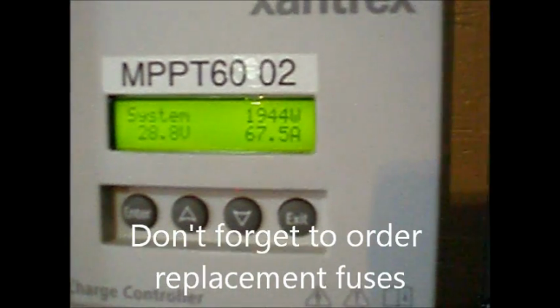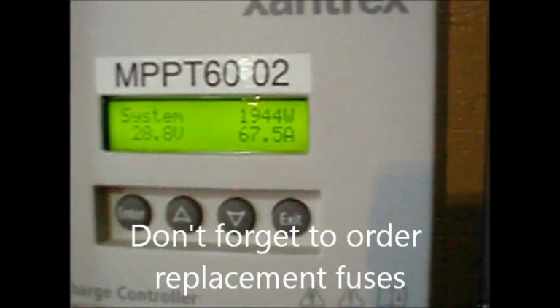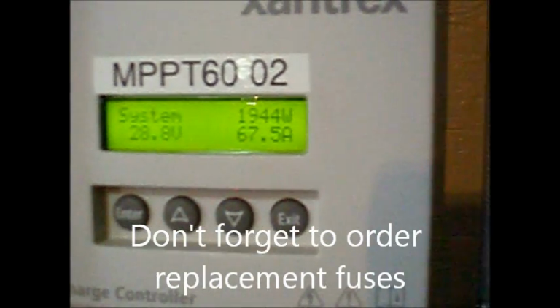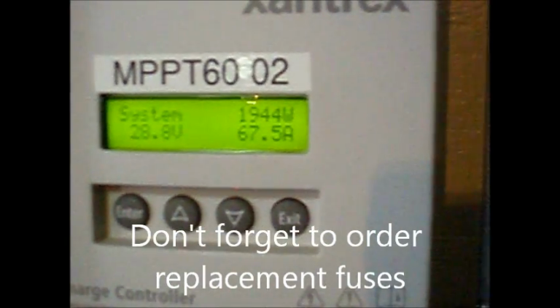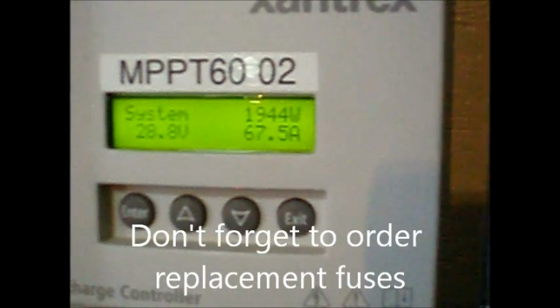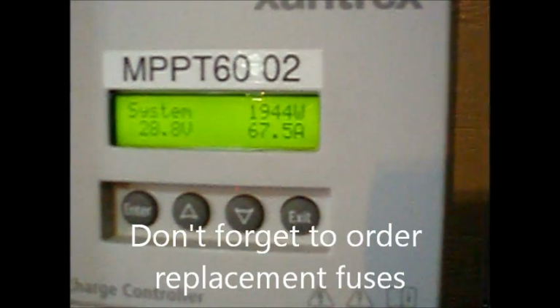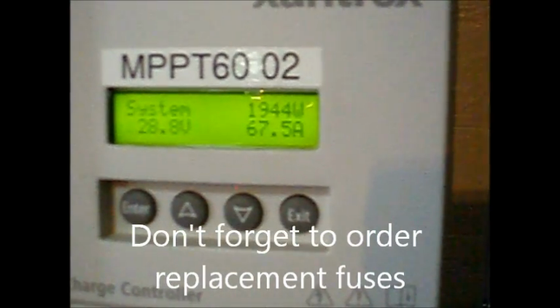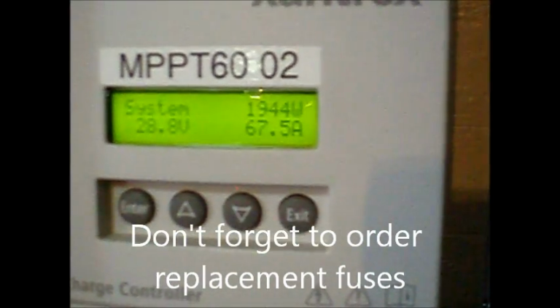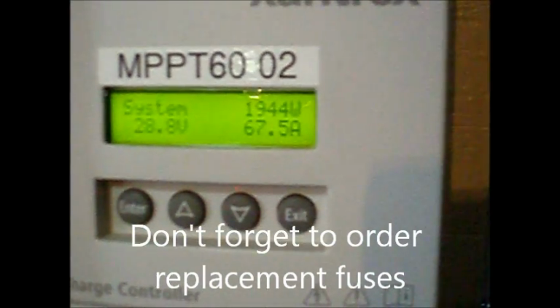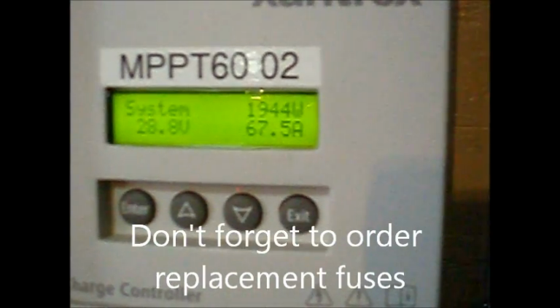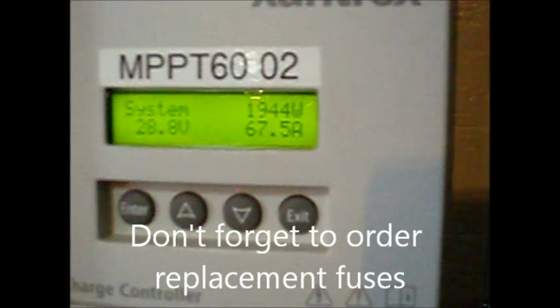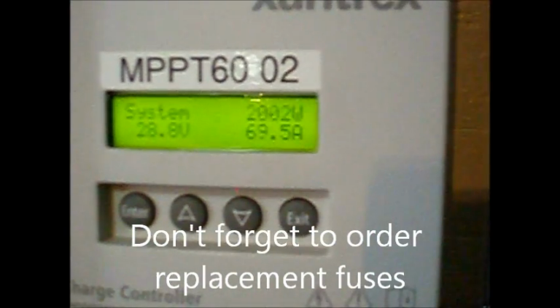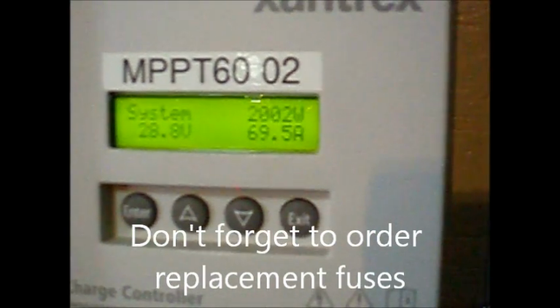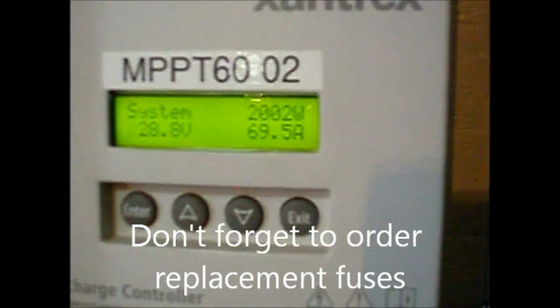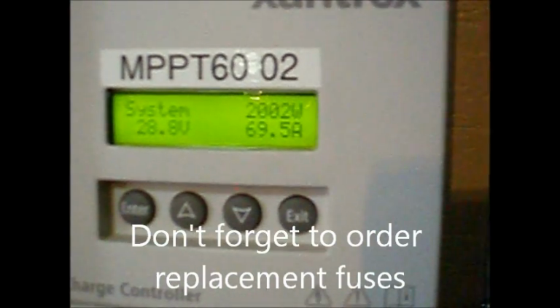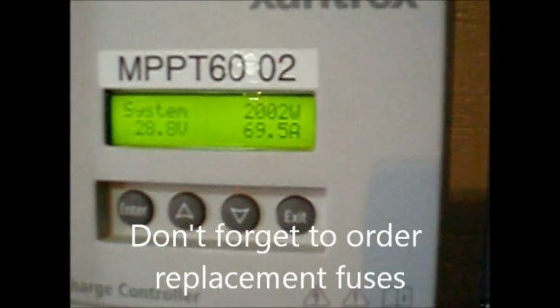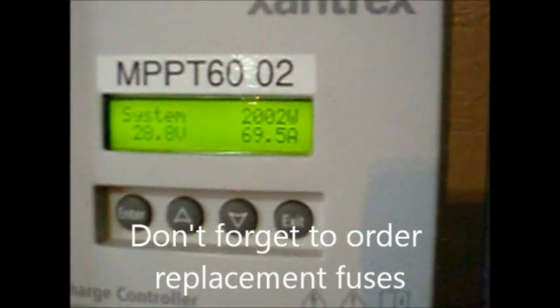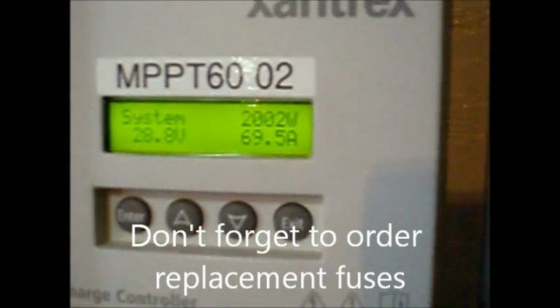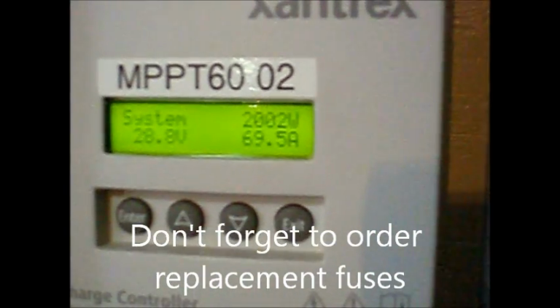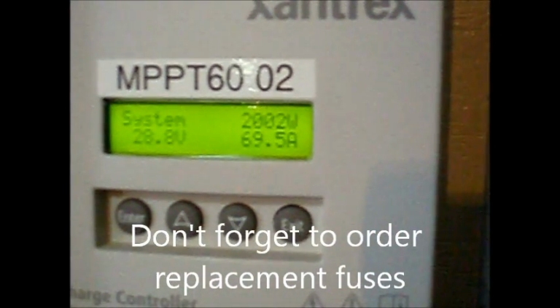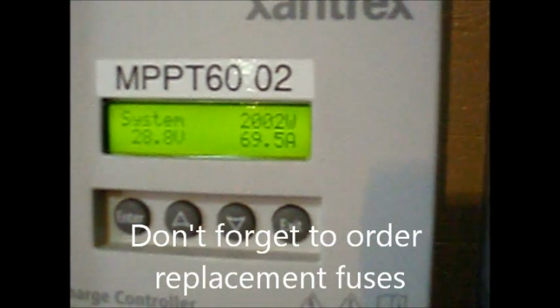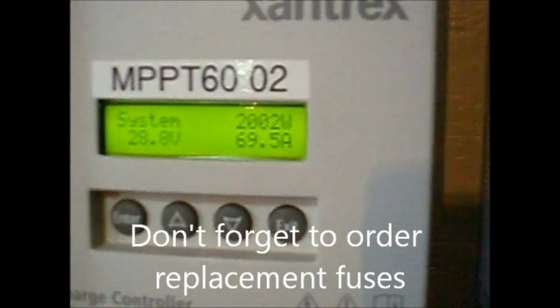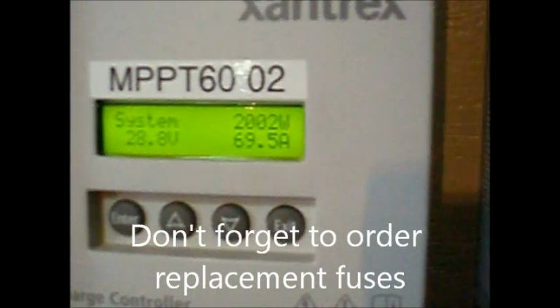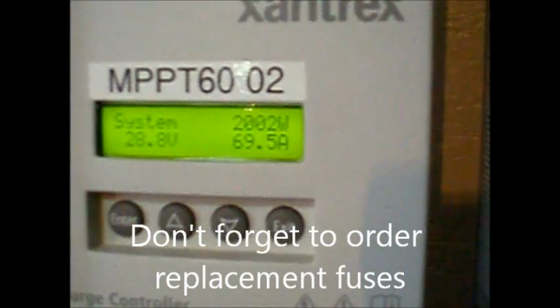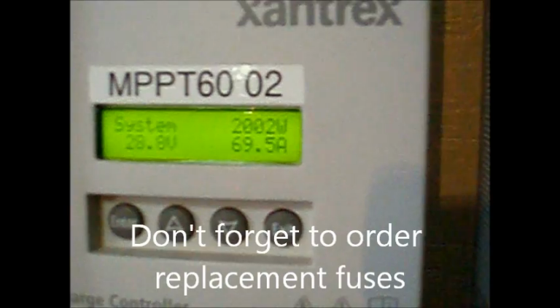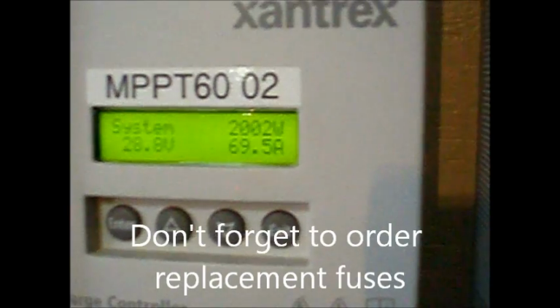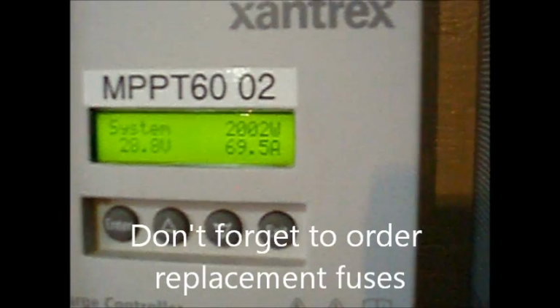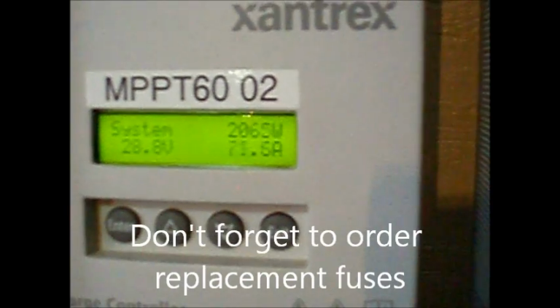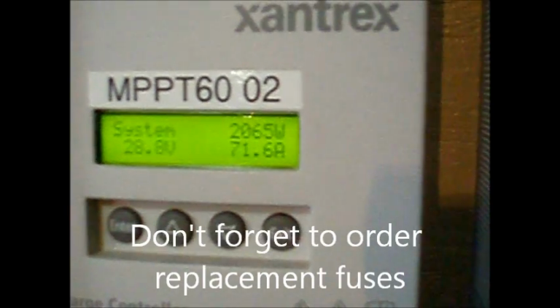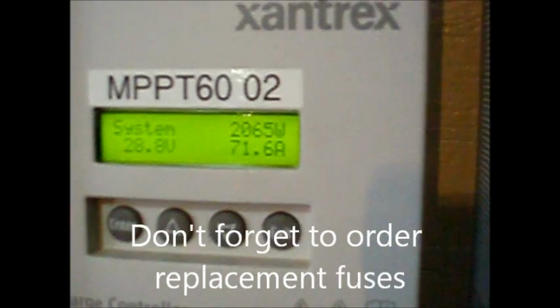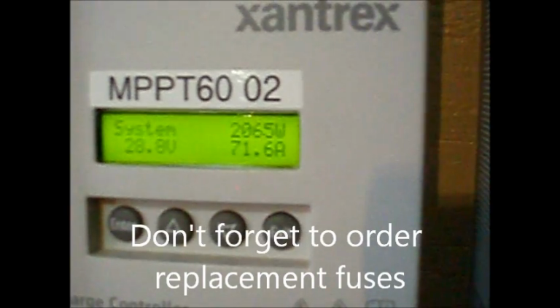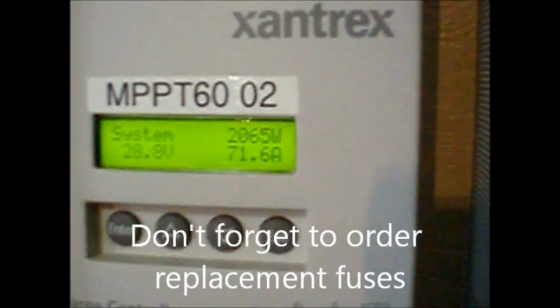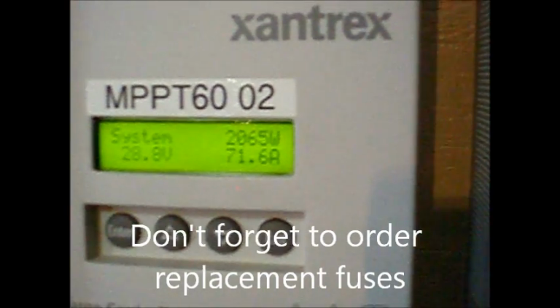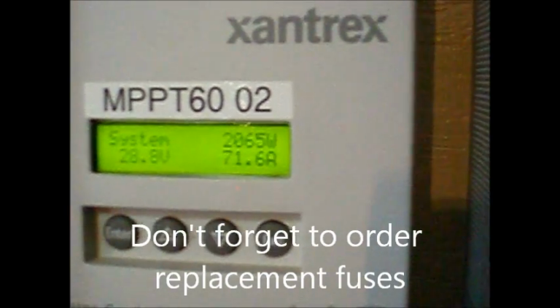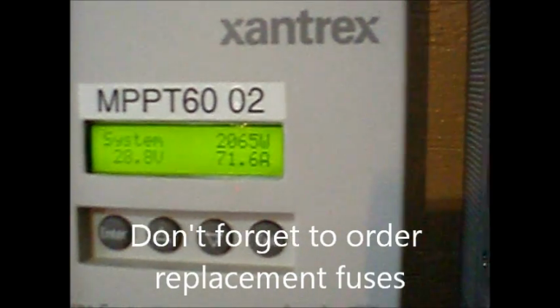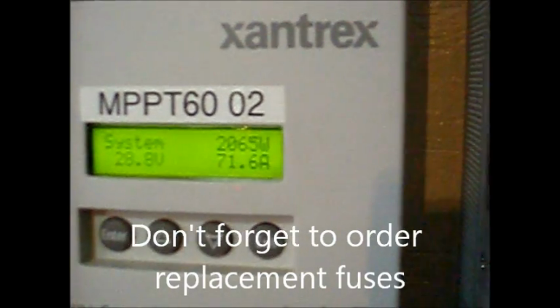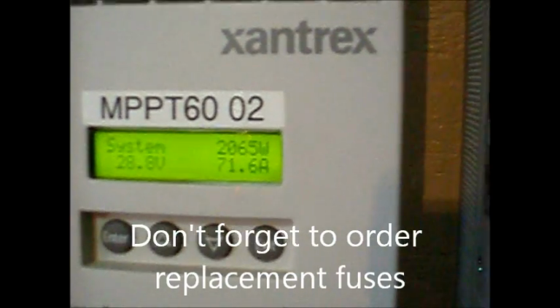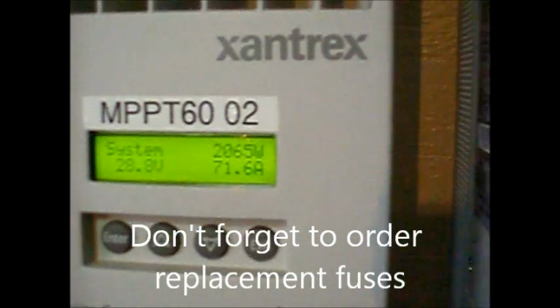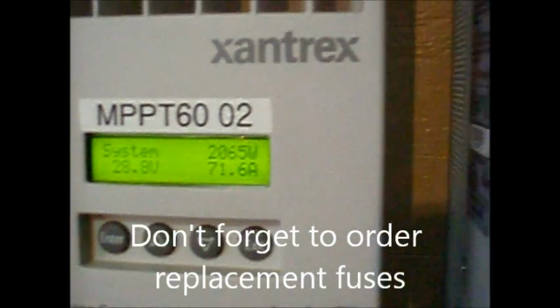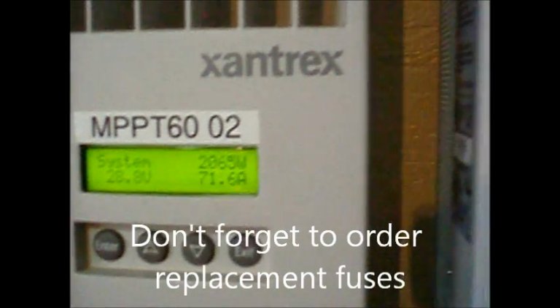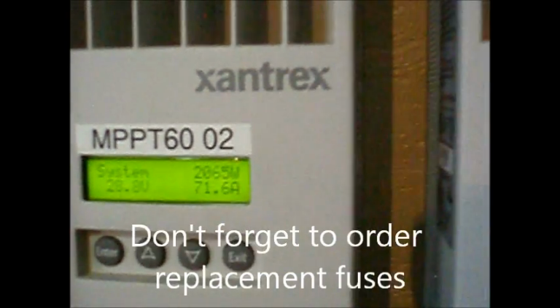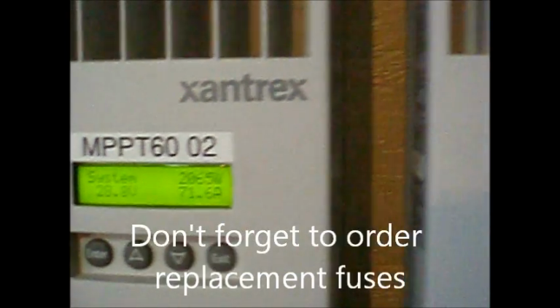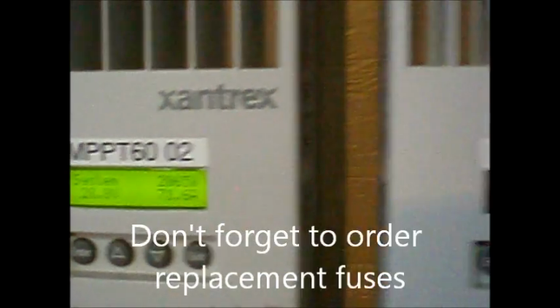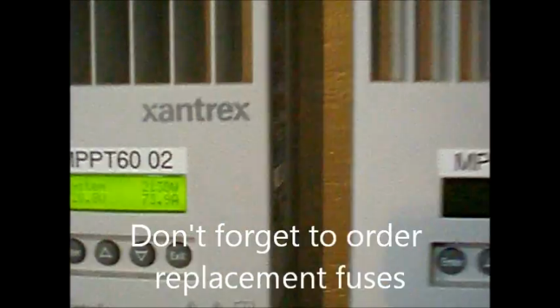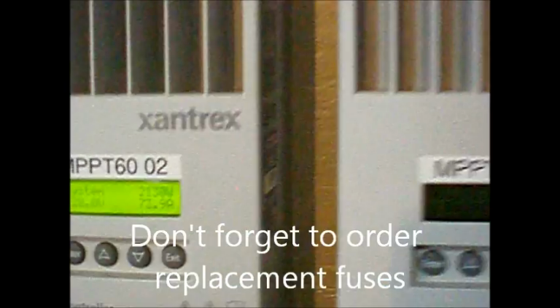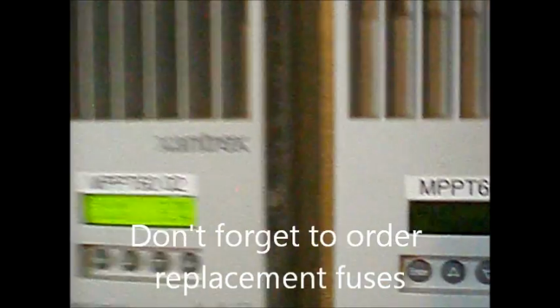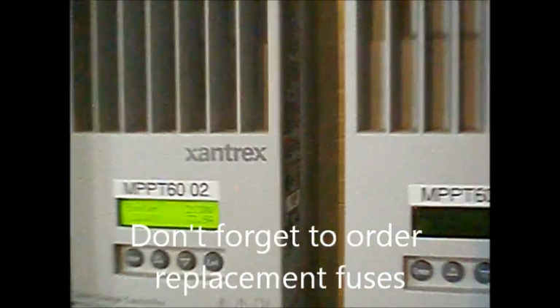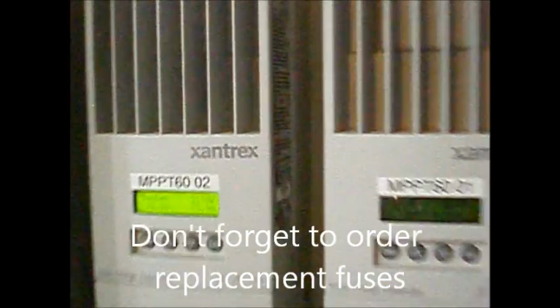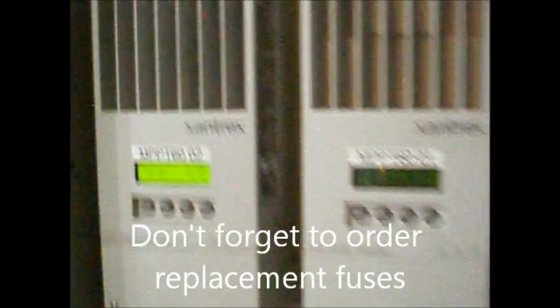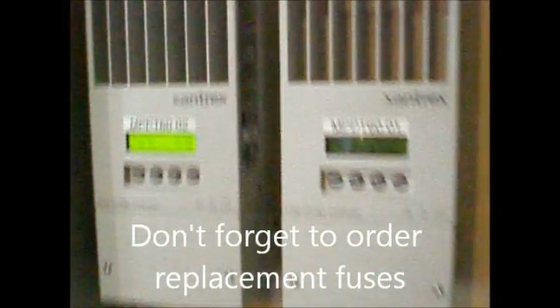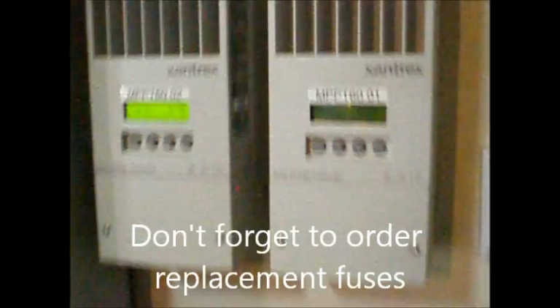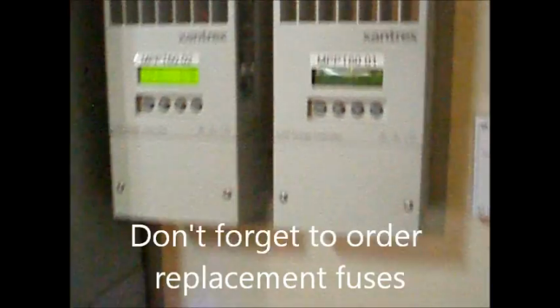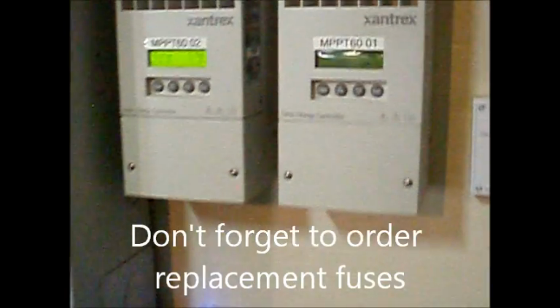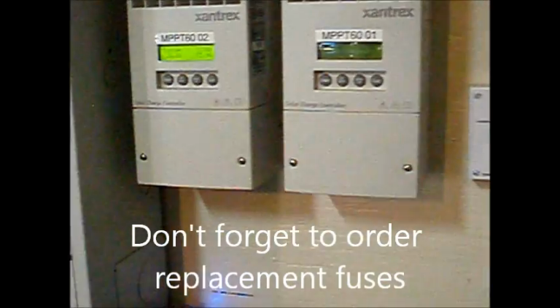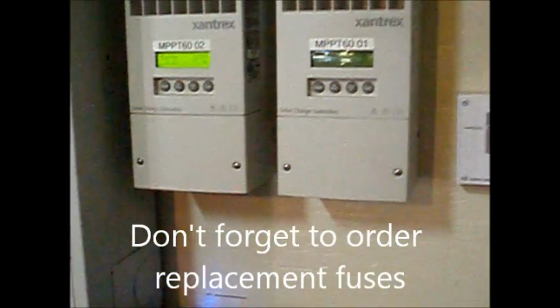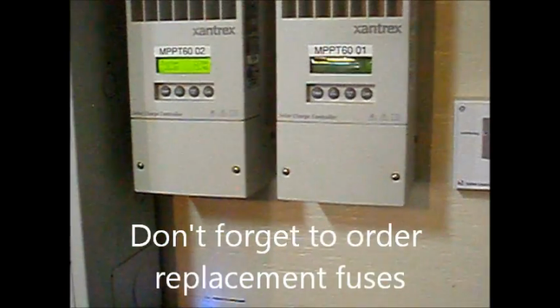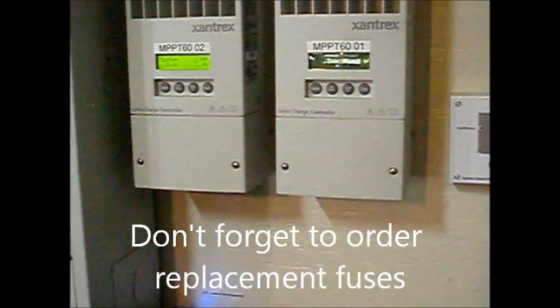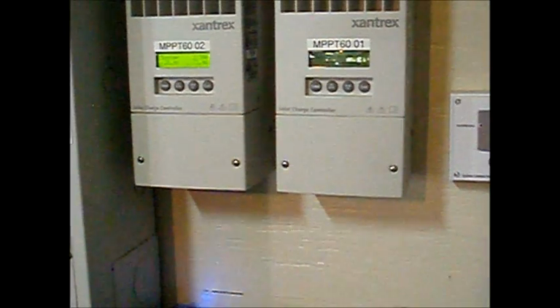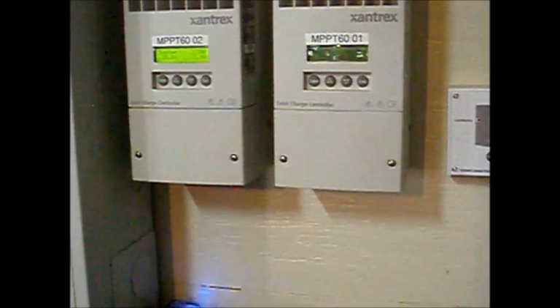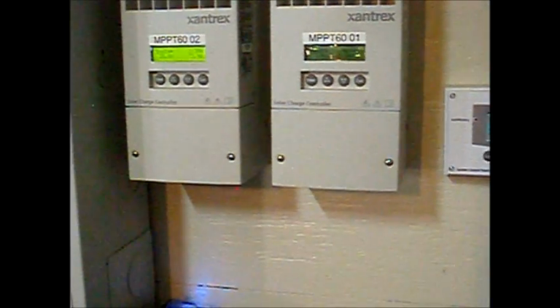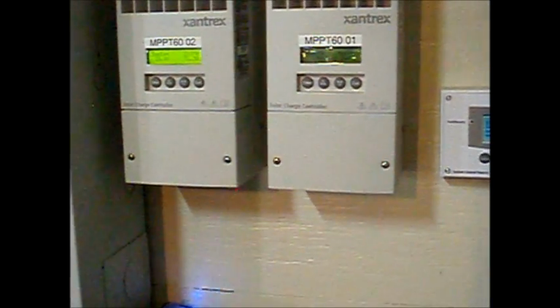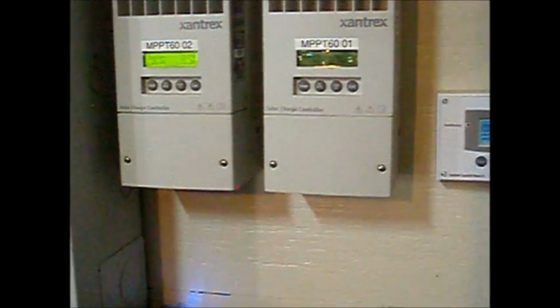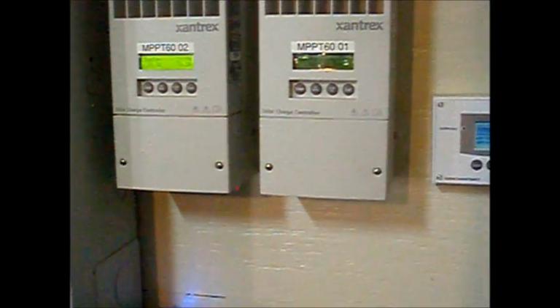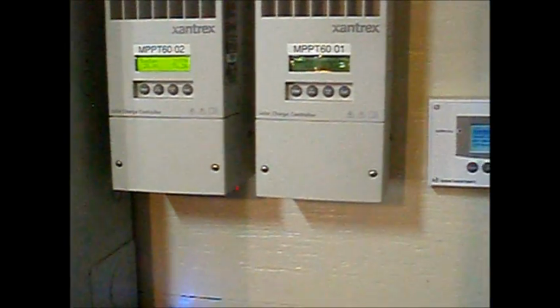28.8 volts, 69 and a half amps, a little over 2,000 watts. Complete convenience. Job done!